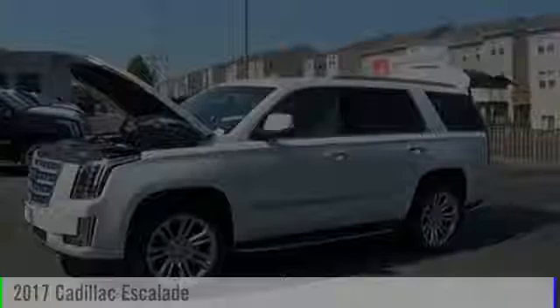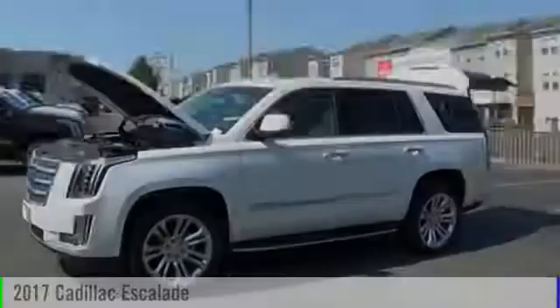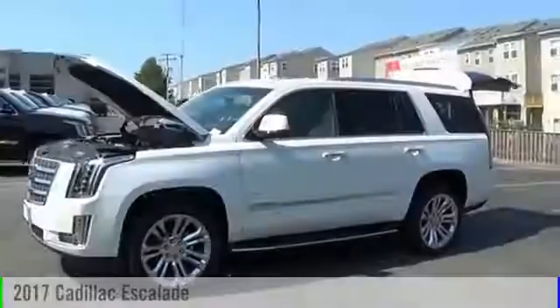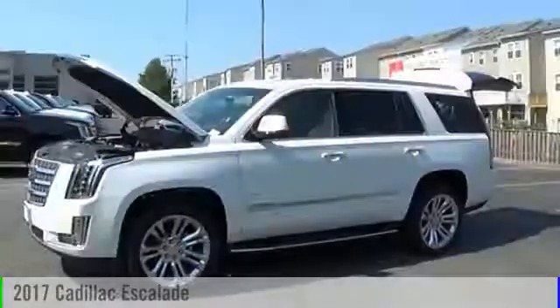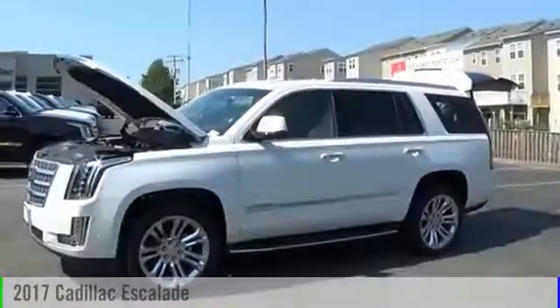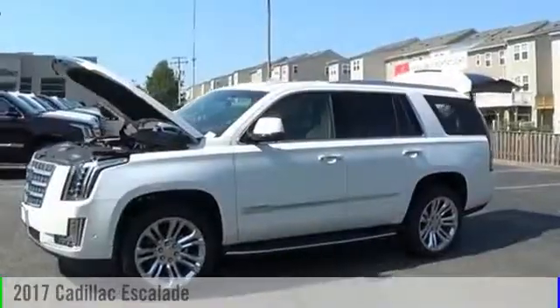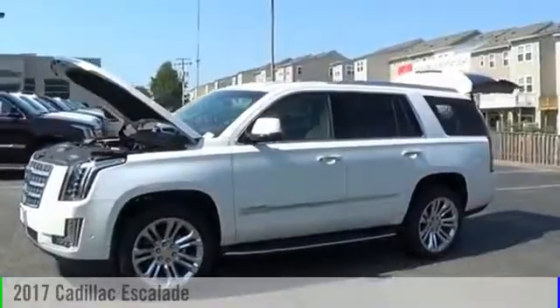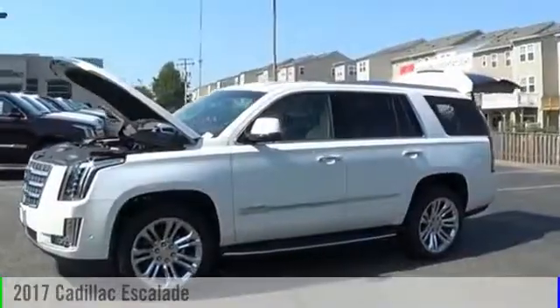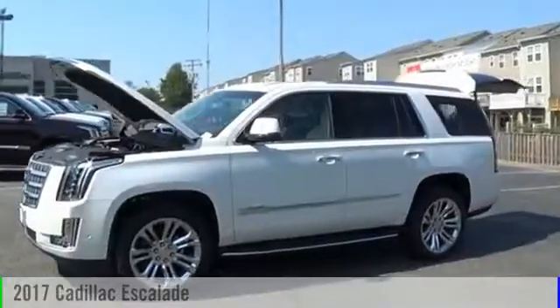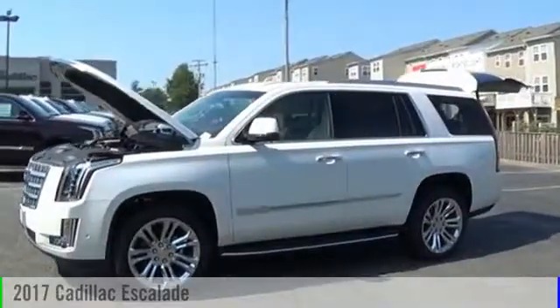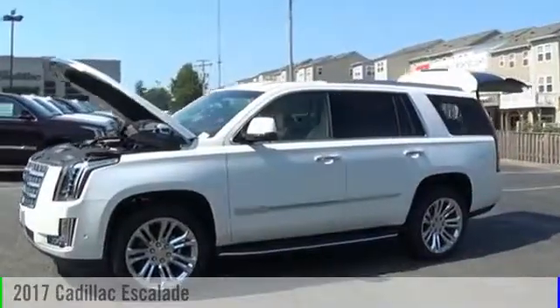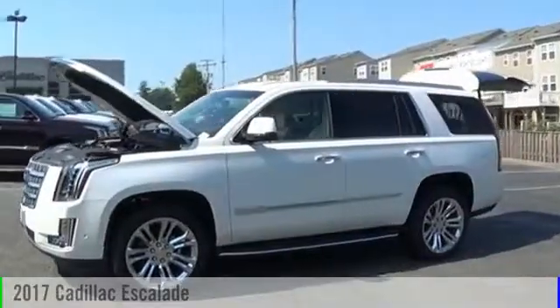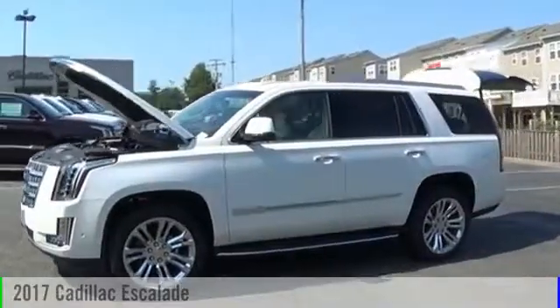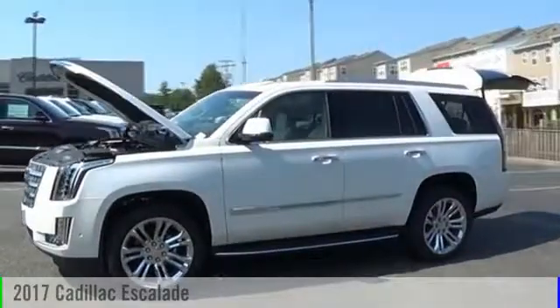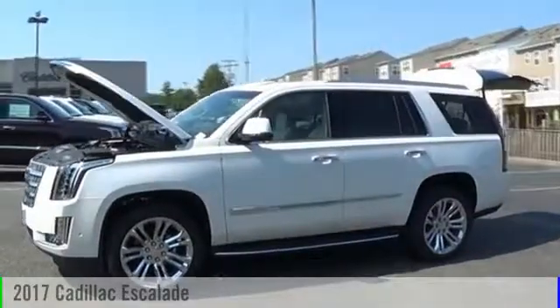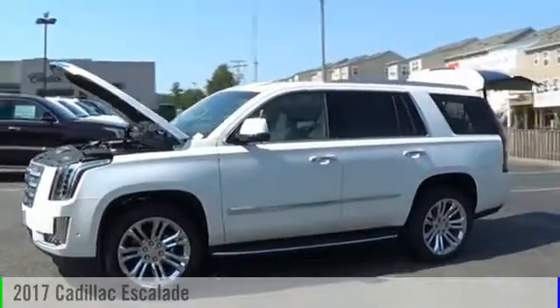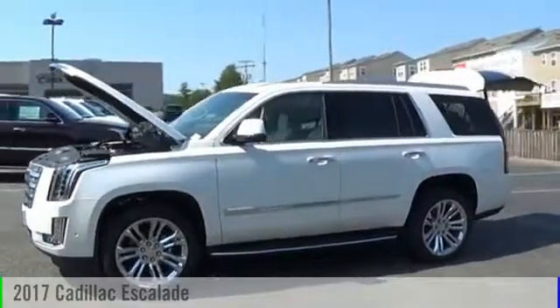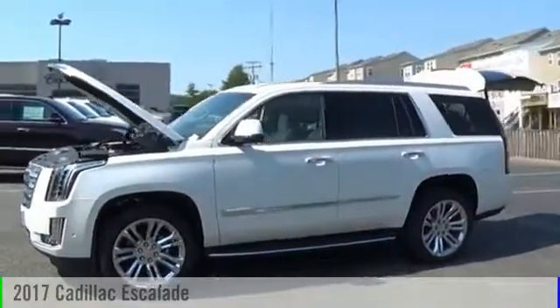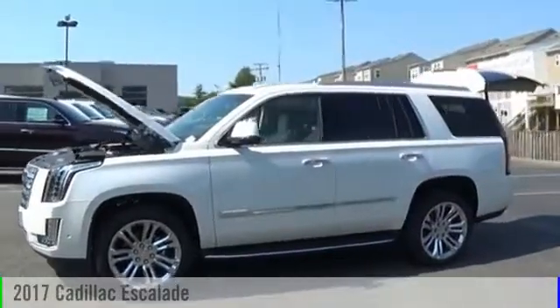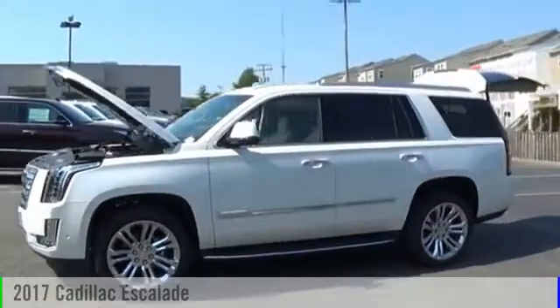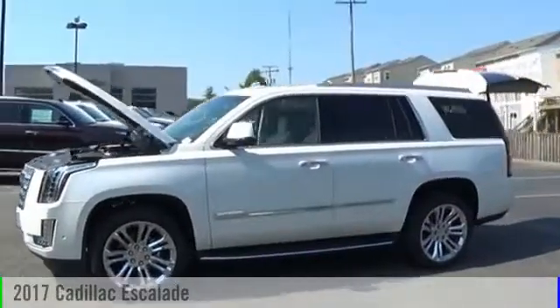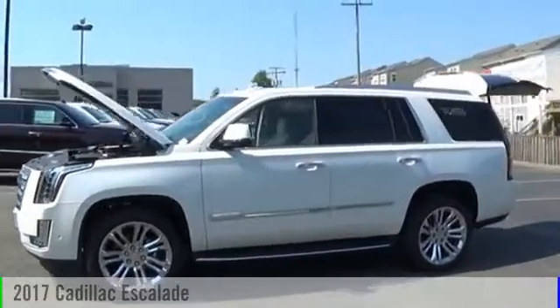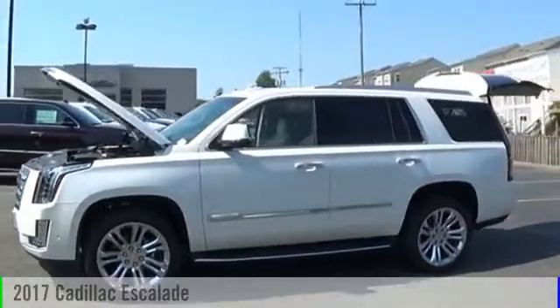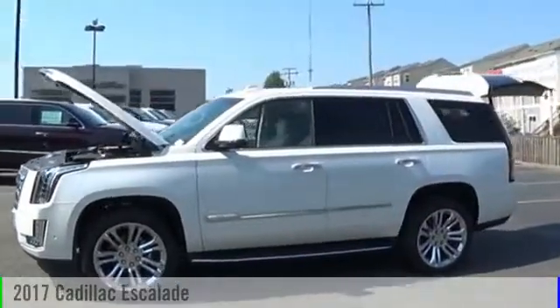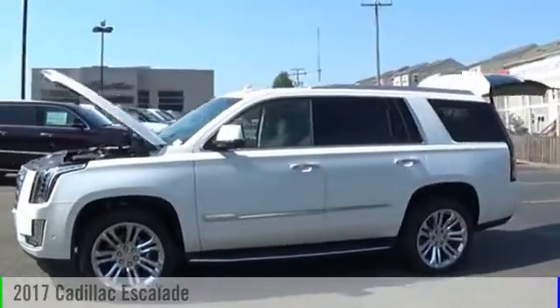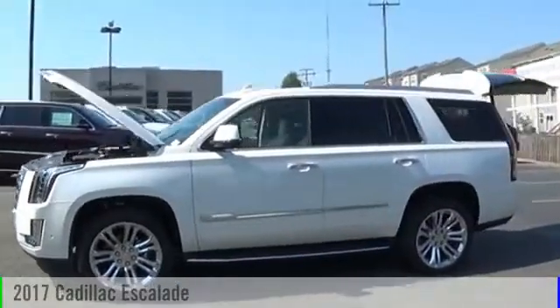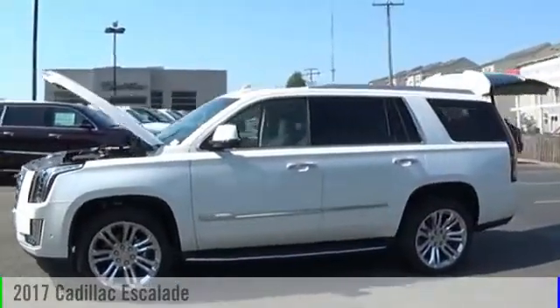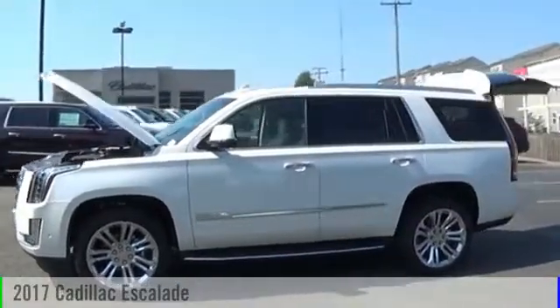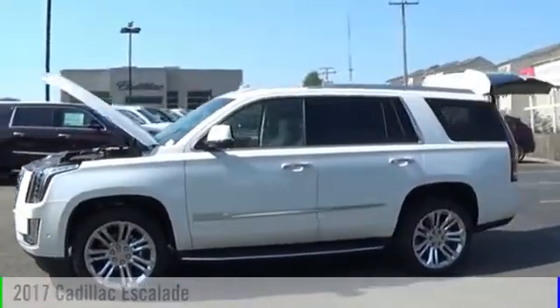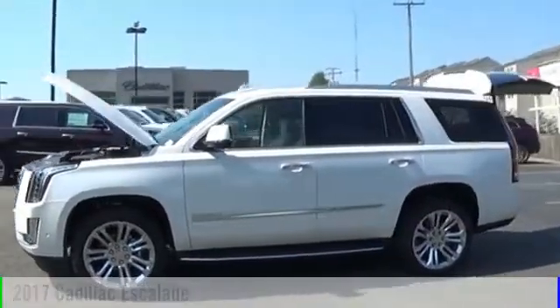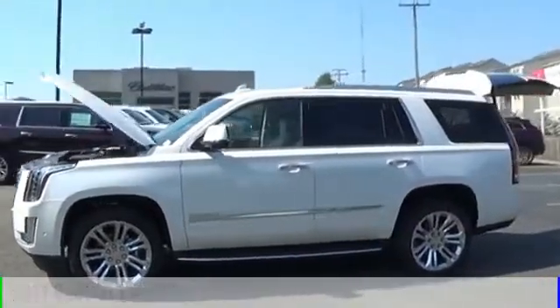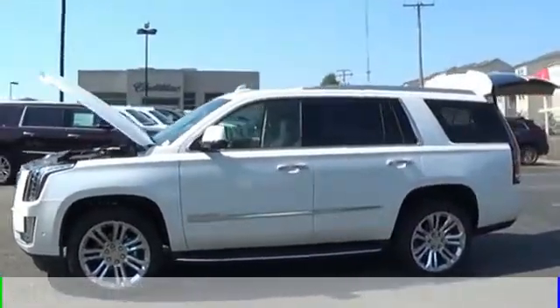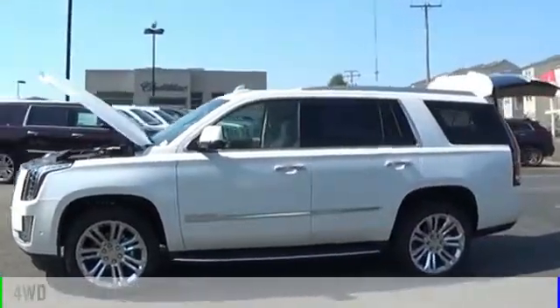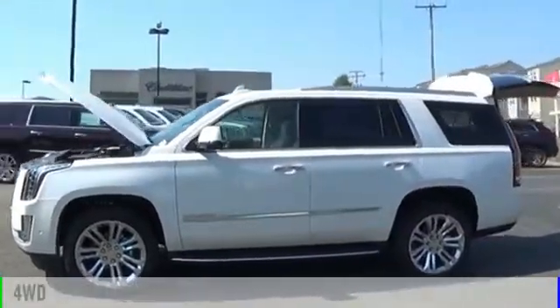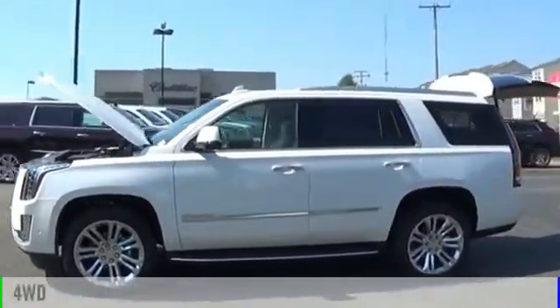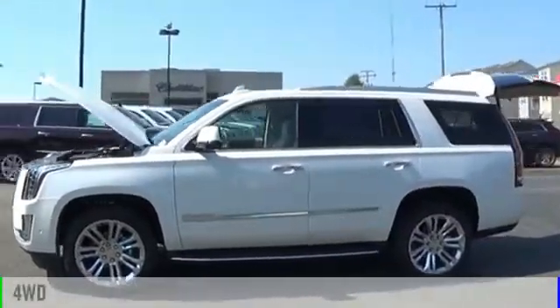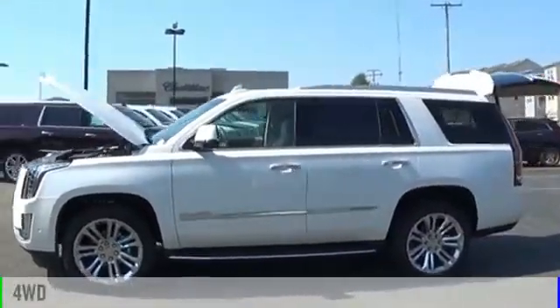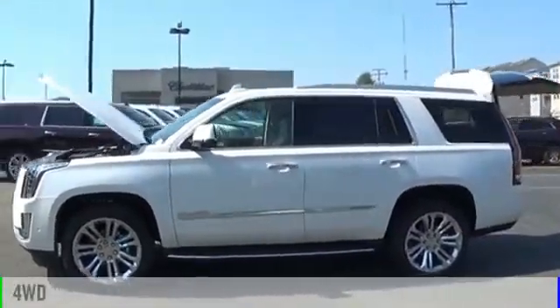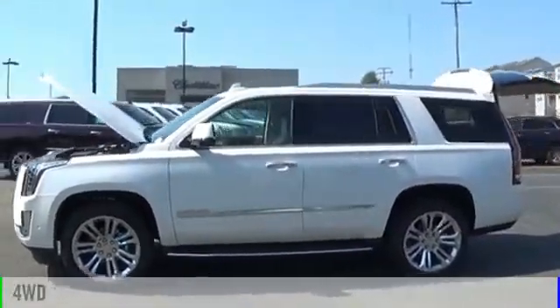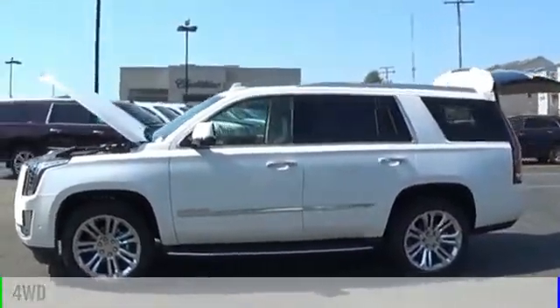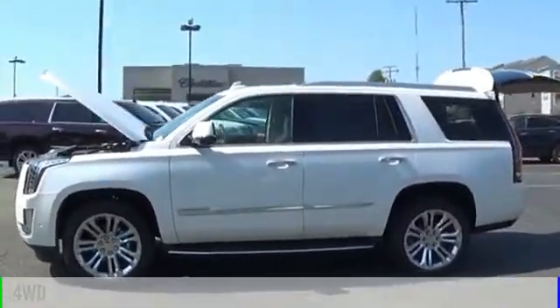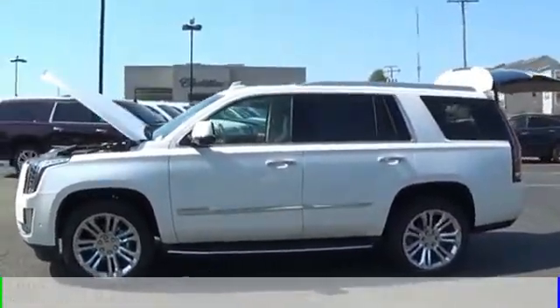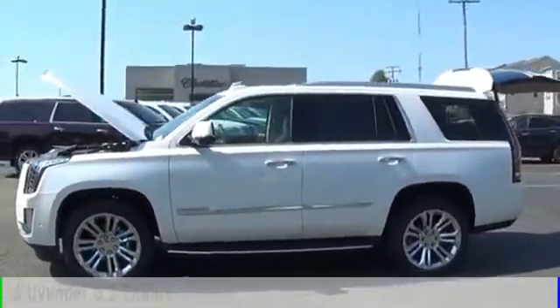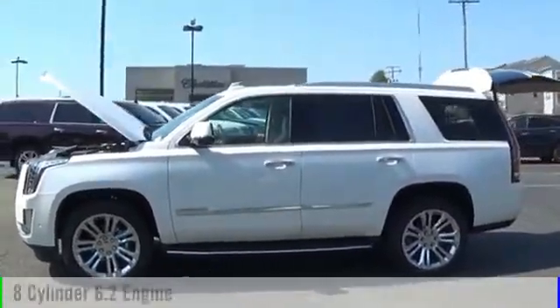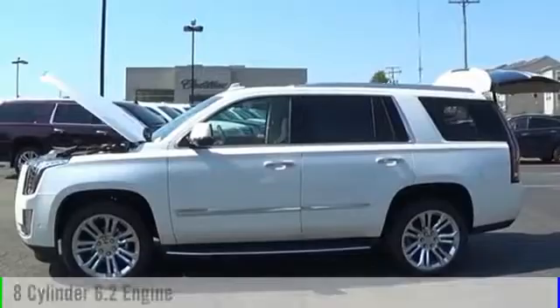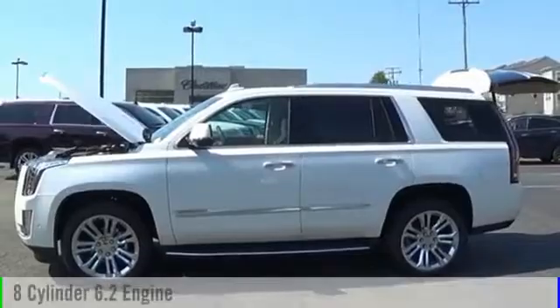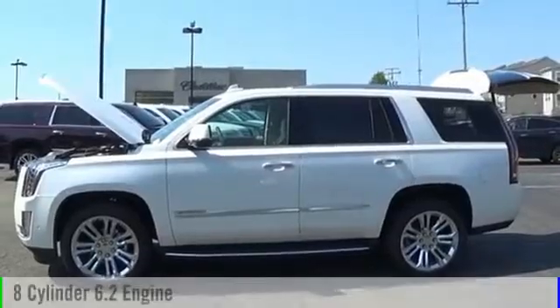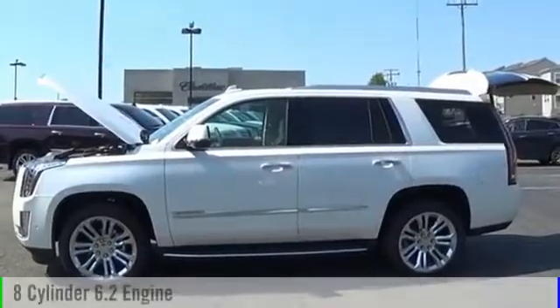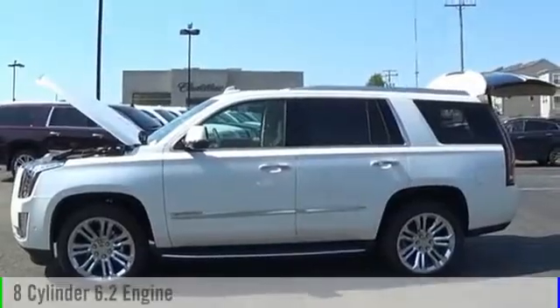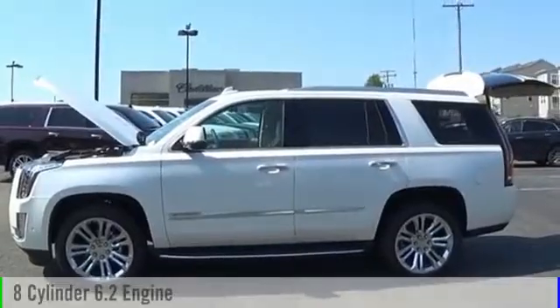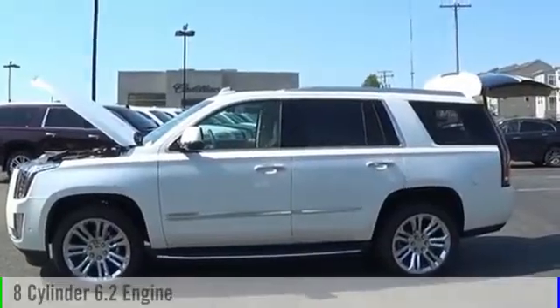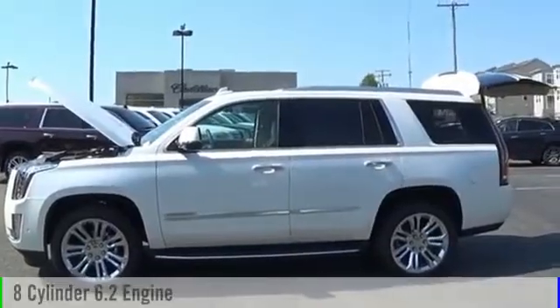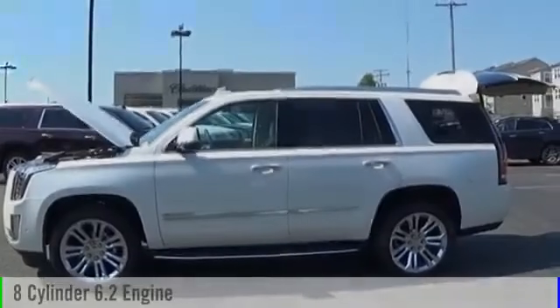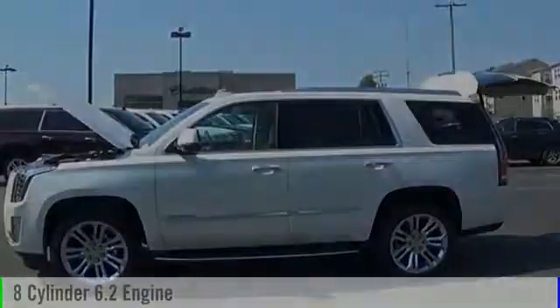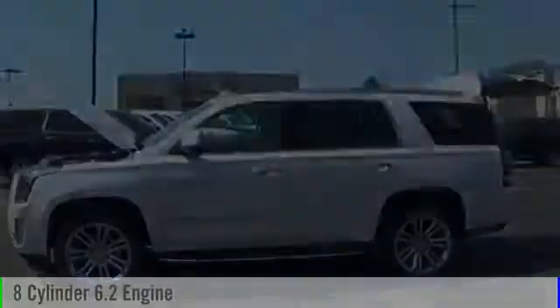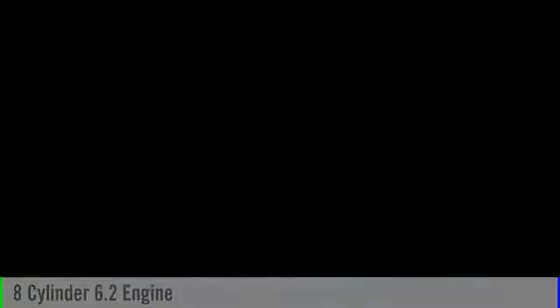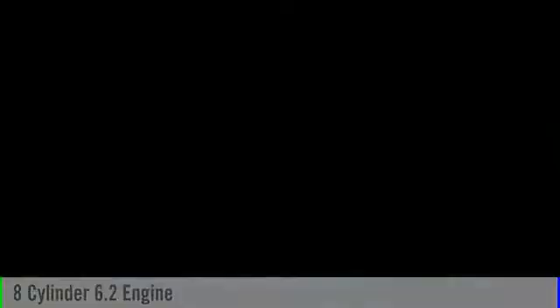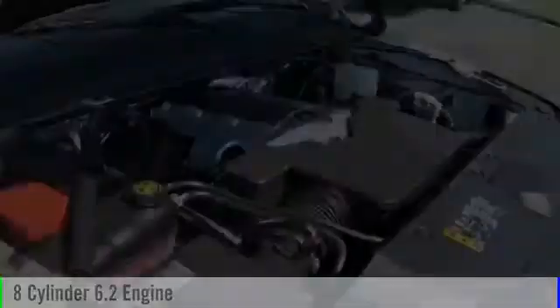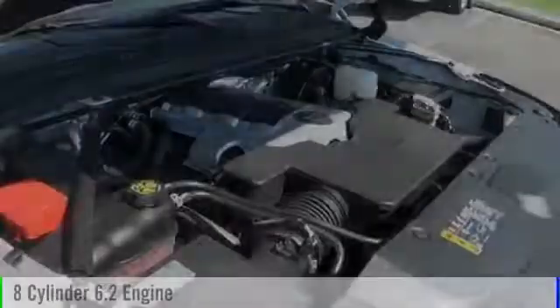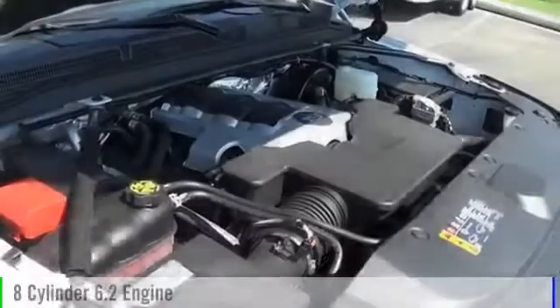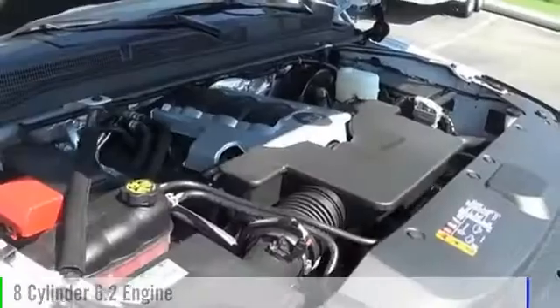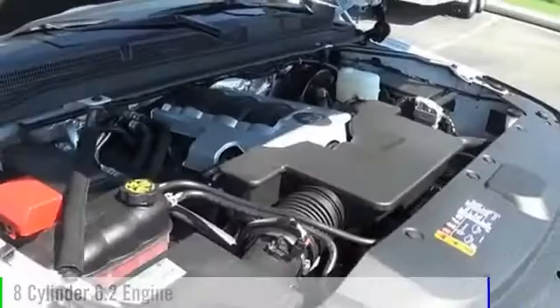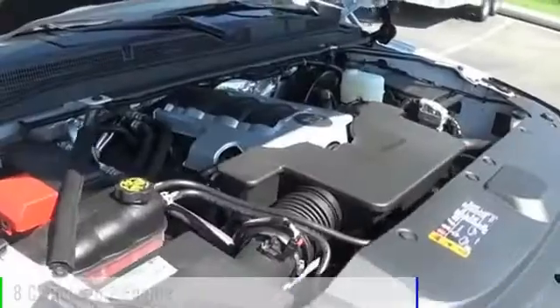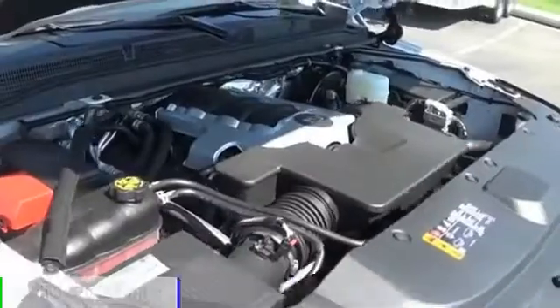2017 Escalade. This vehicle is powered by a four-wheel drive, eight-cylinder, 6.2-liter engine.